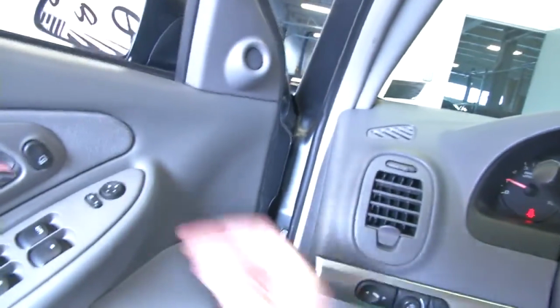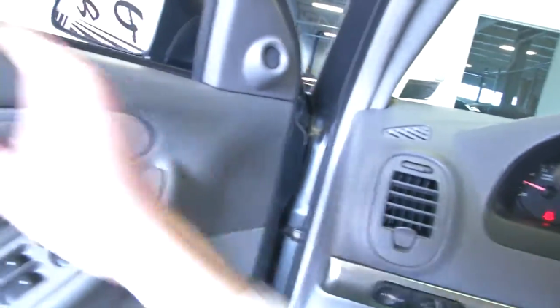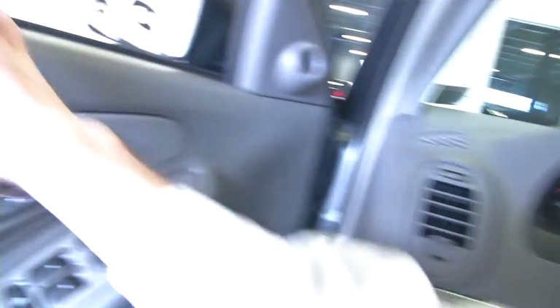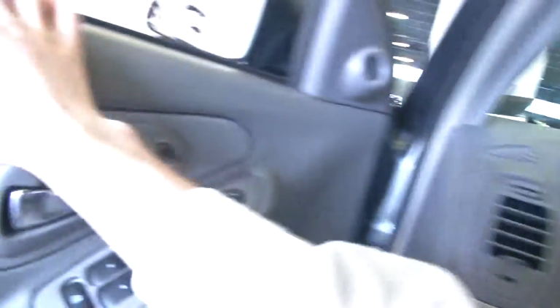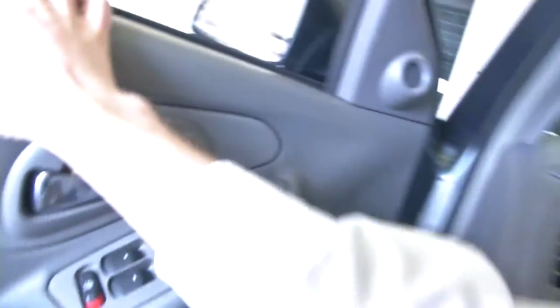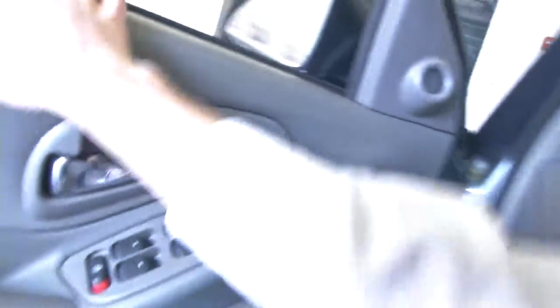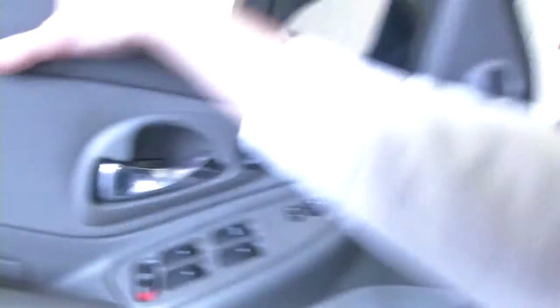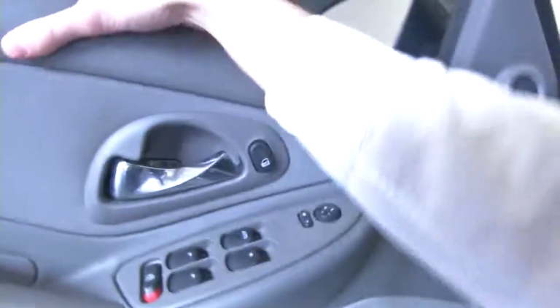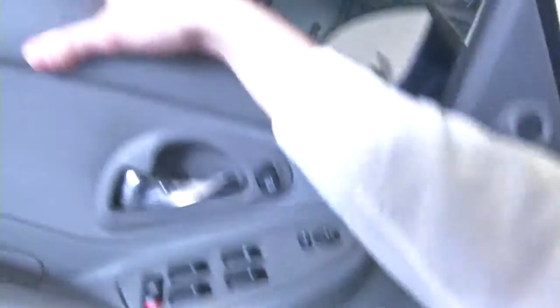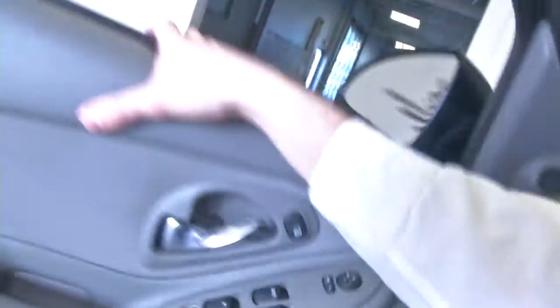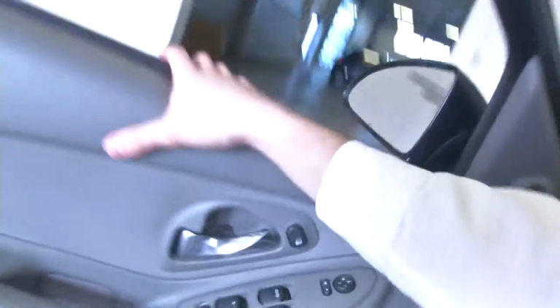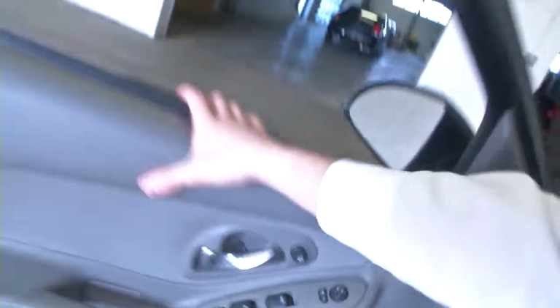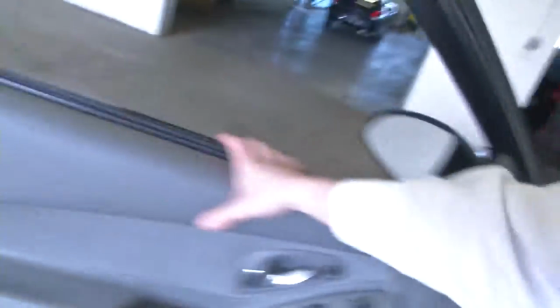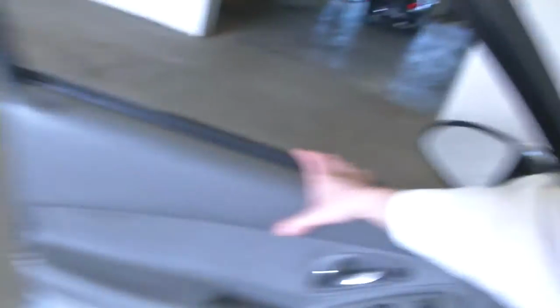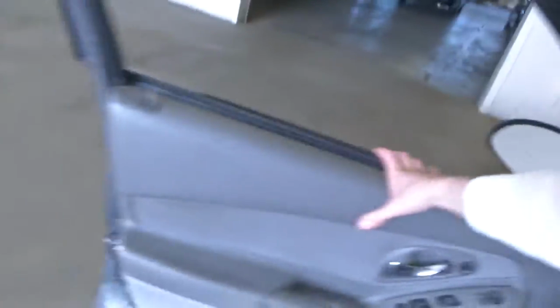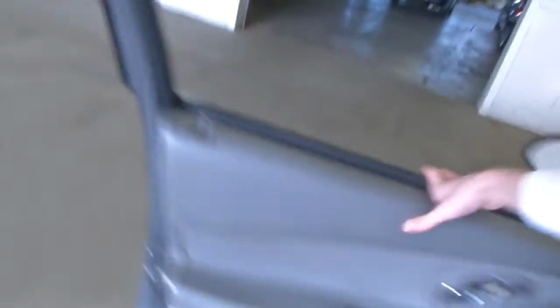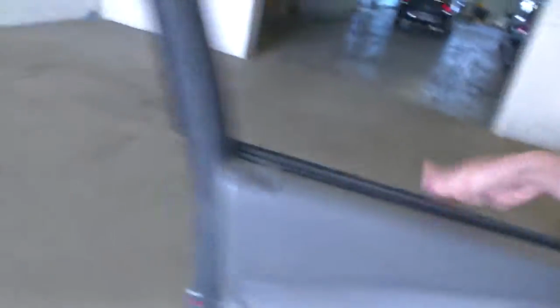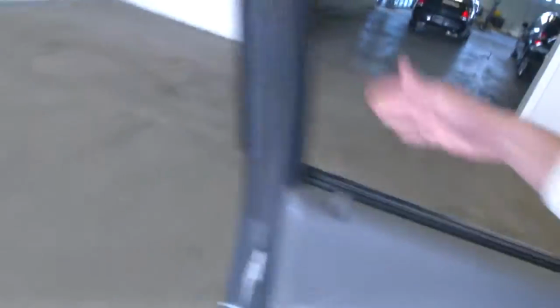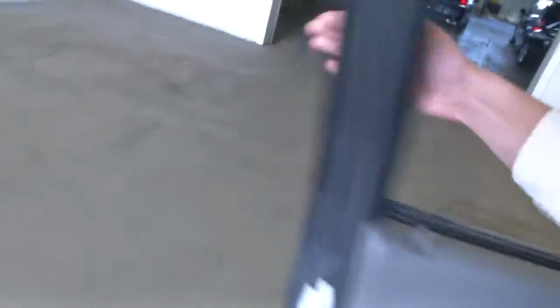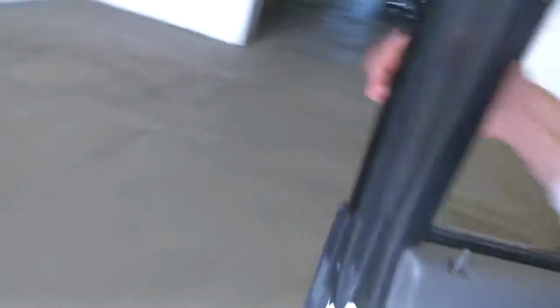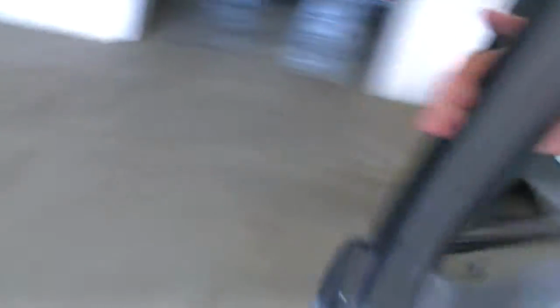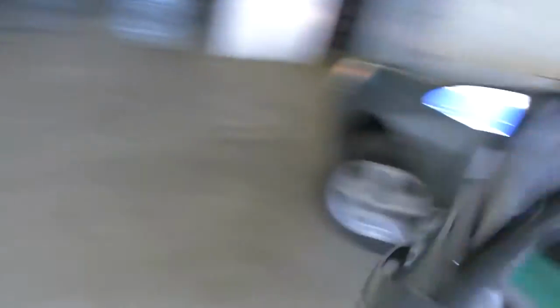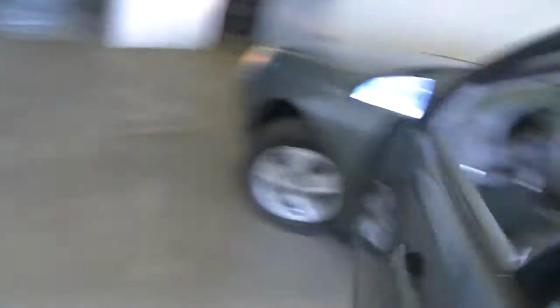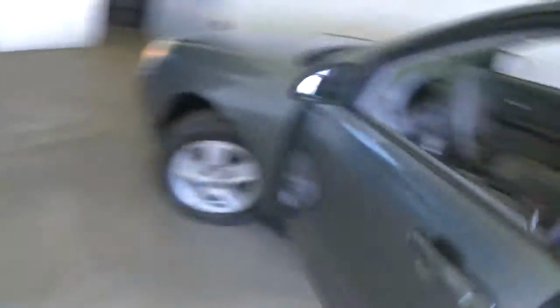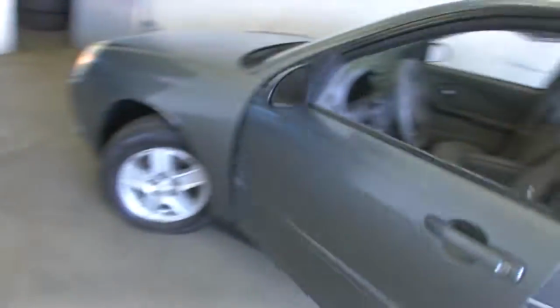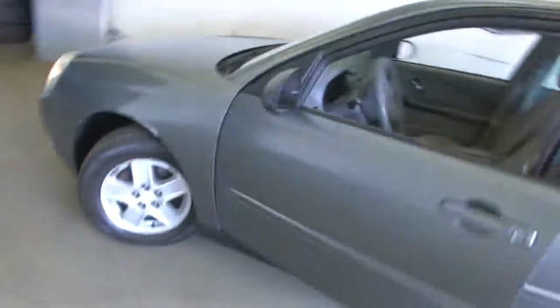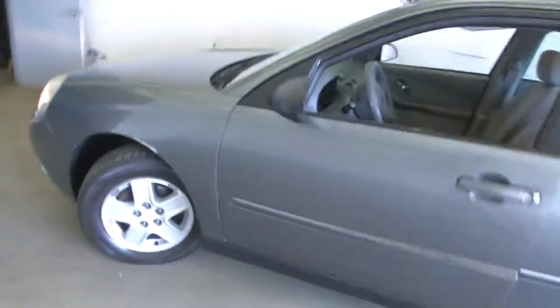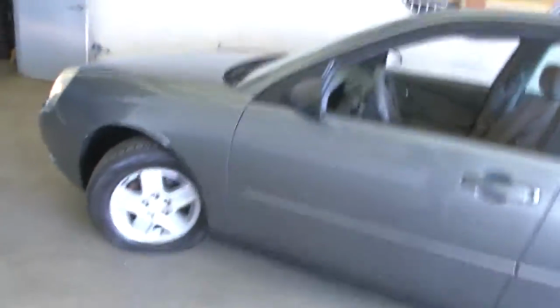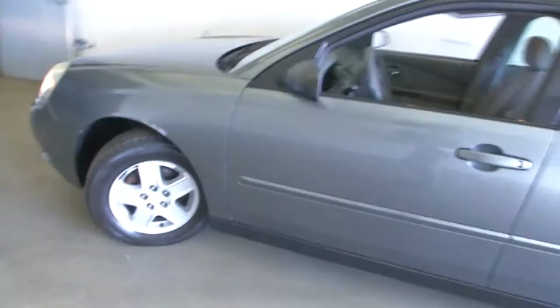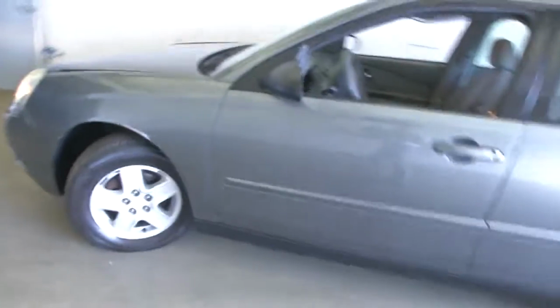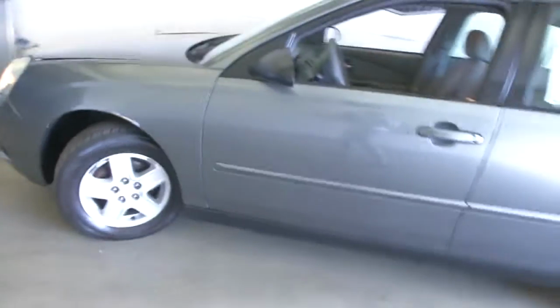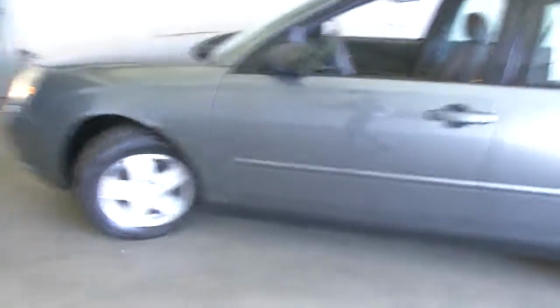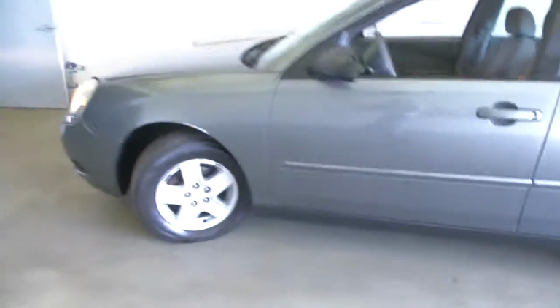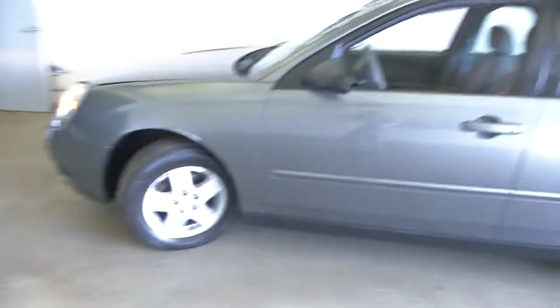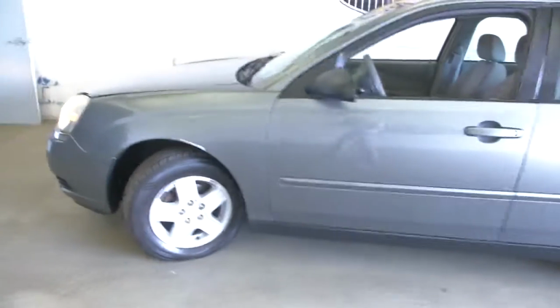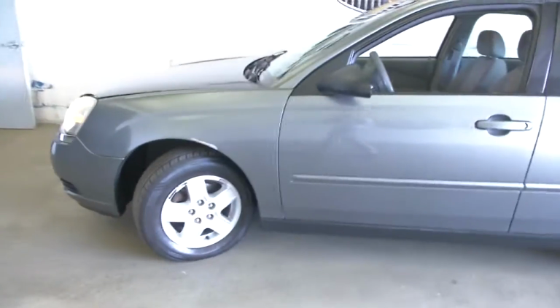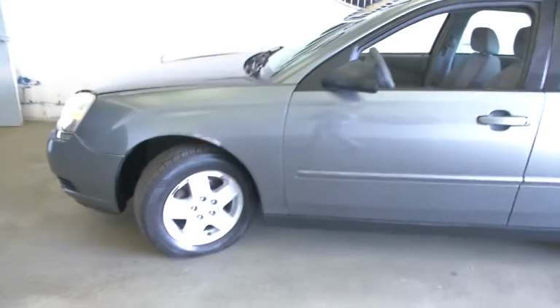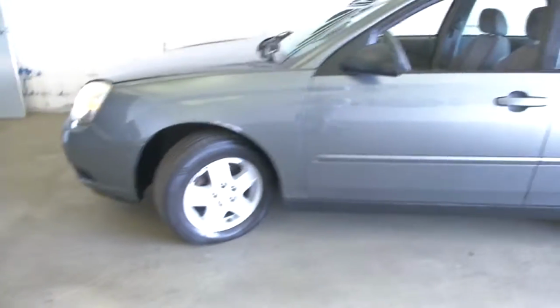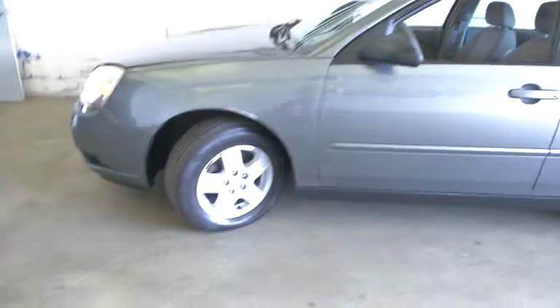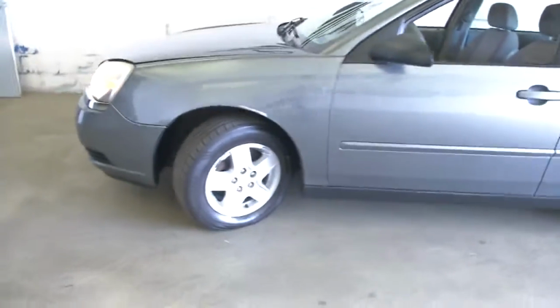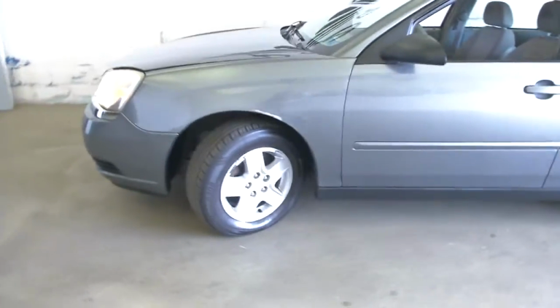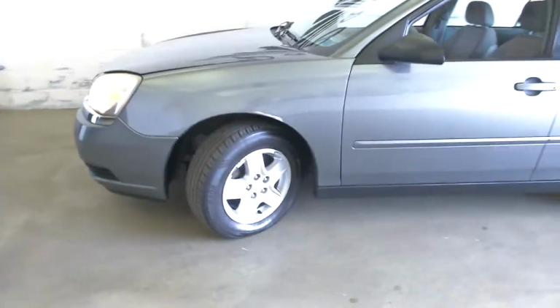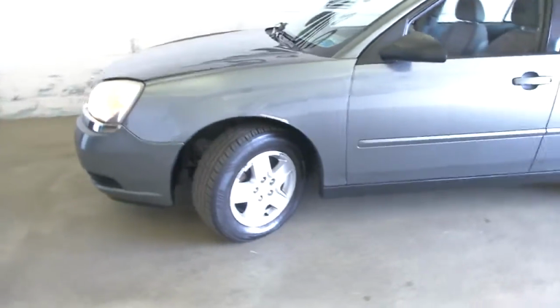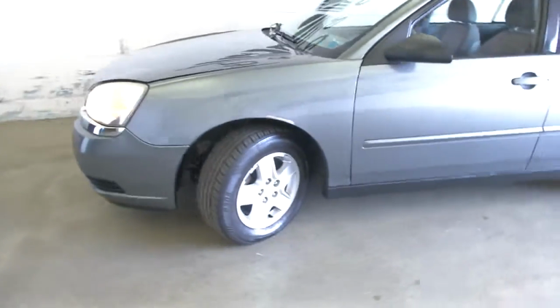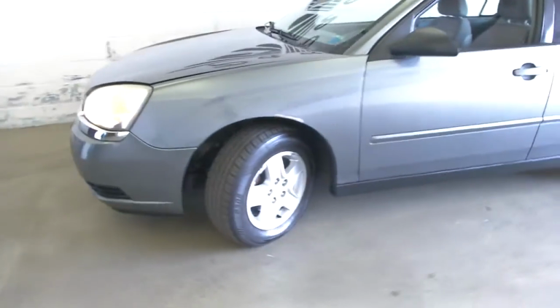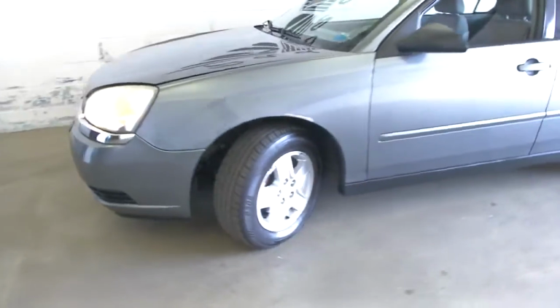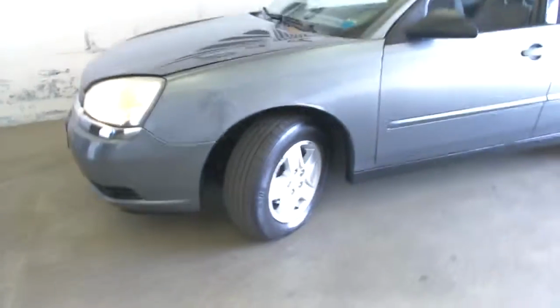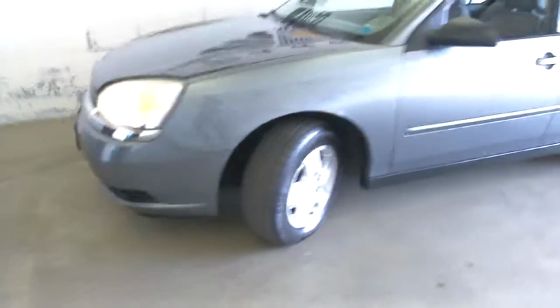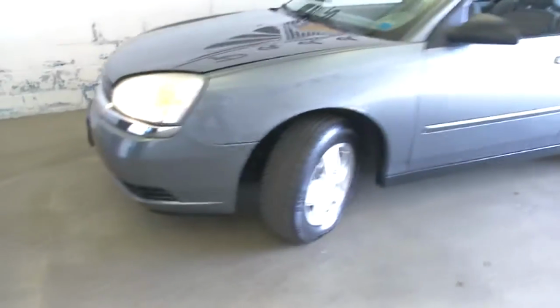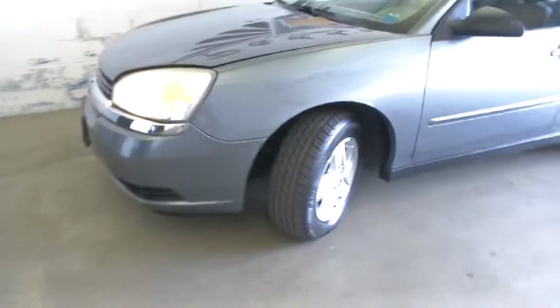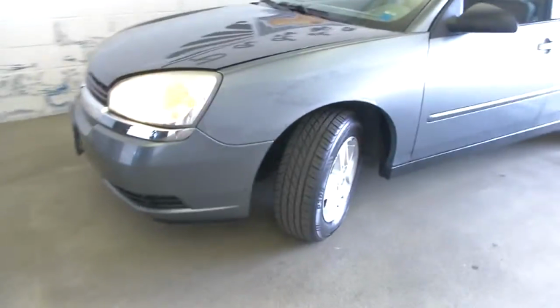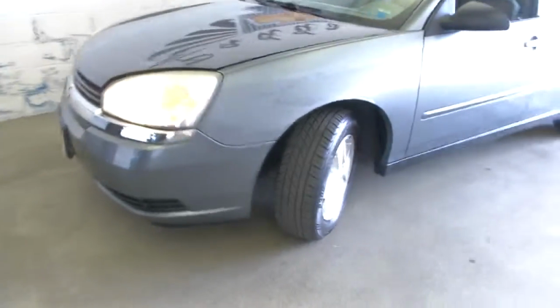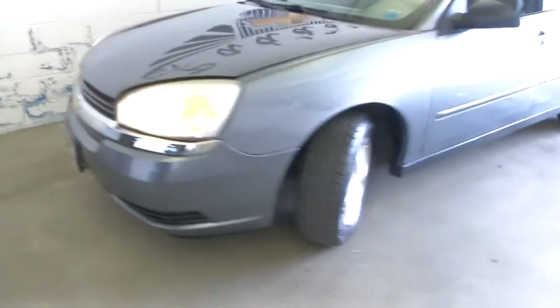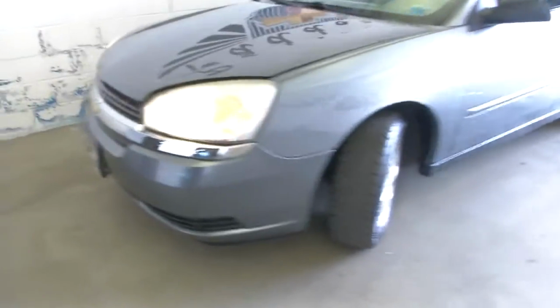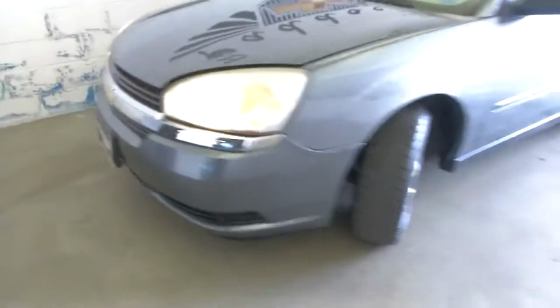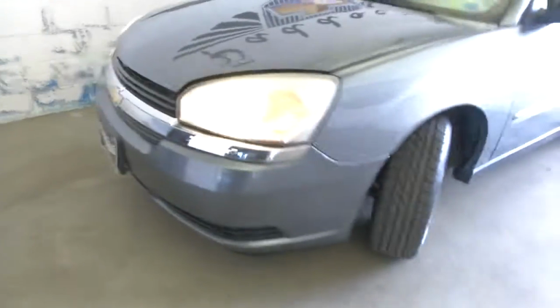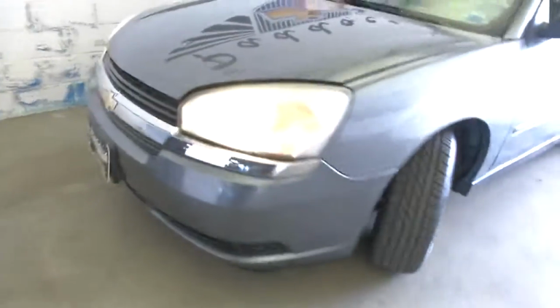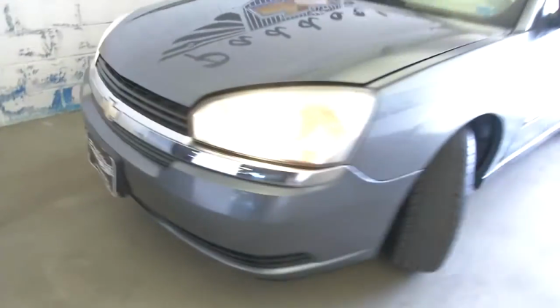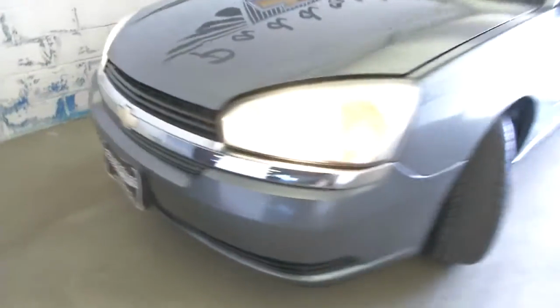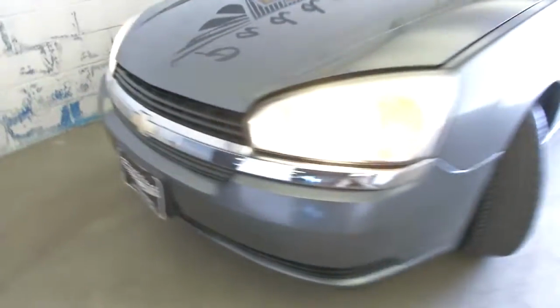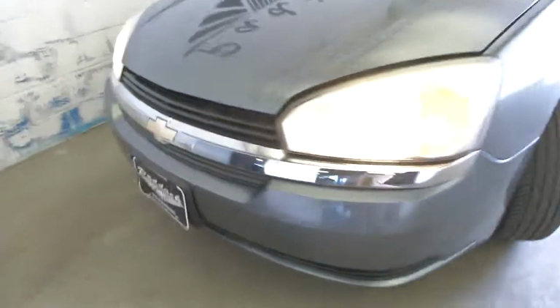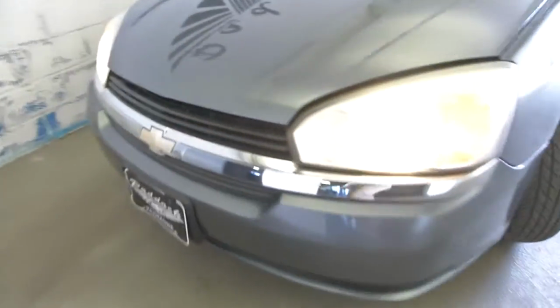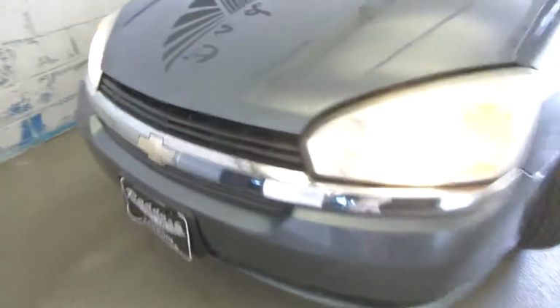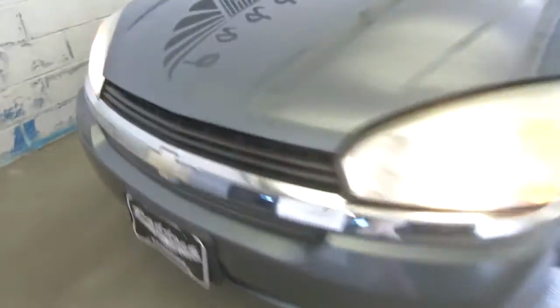Let's take a look under the hood. Aluminum alloy wheels with plenty of tread on the tires.